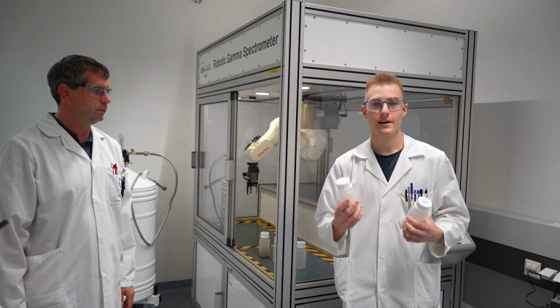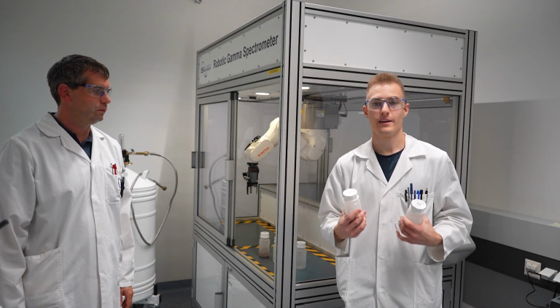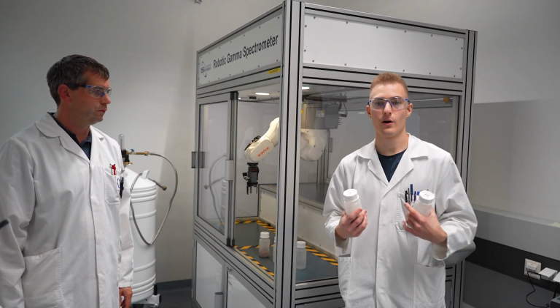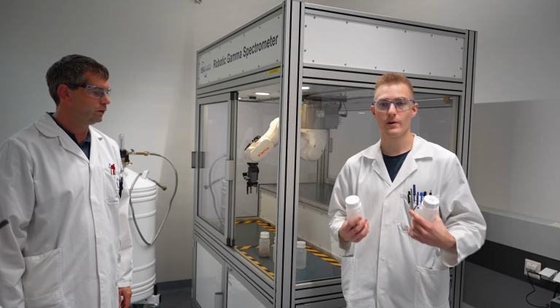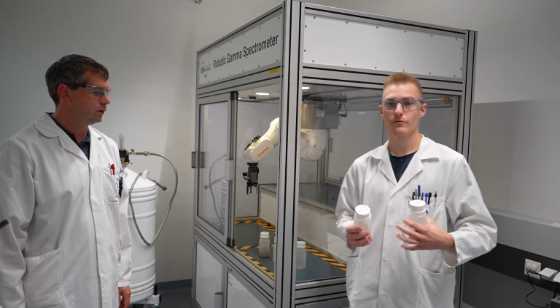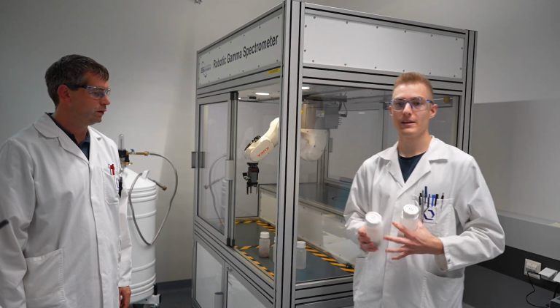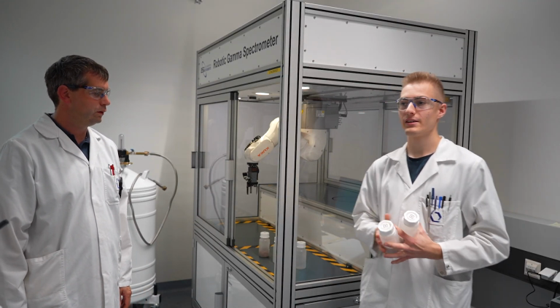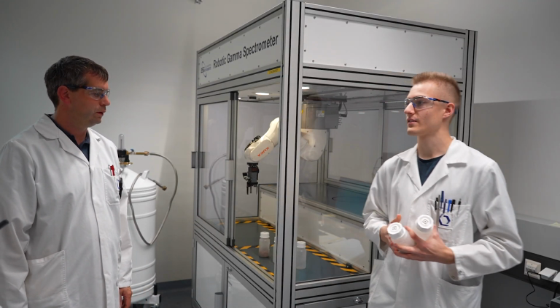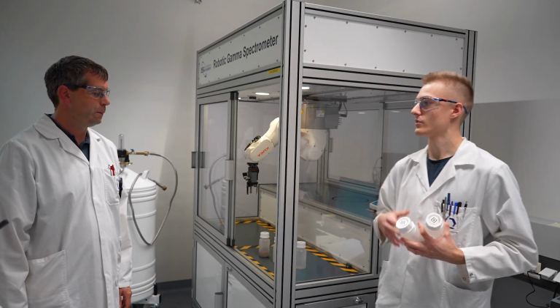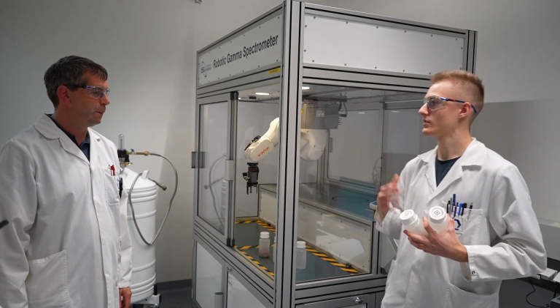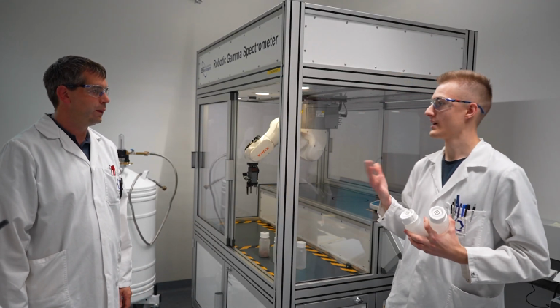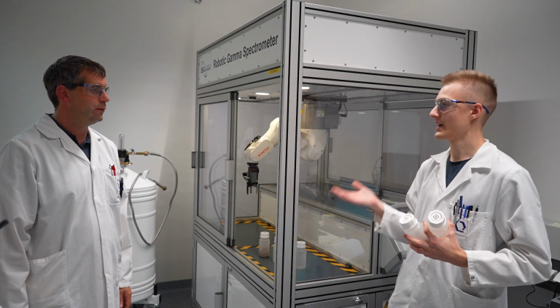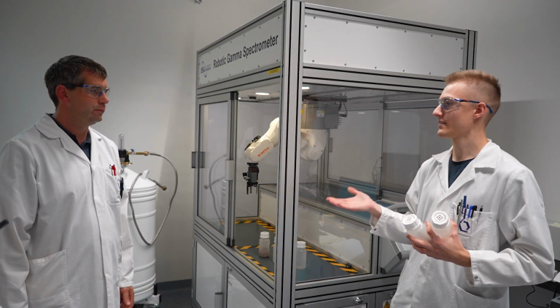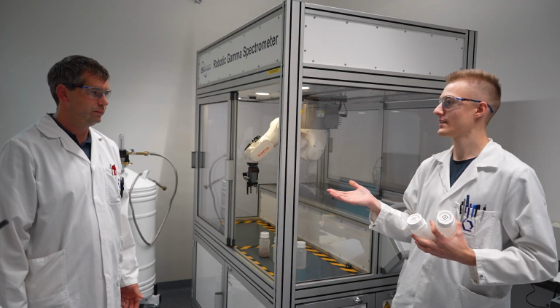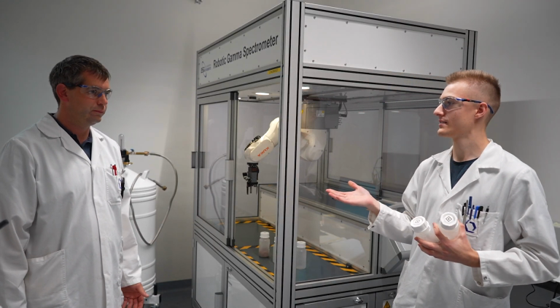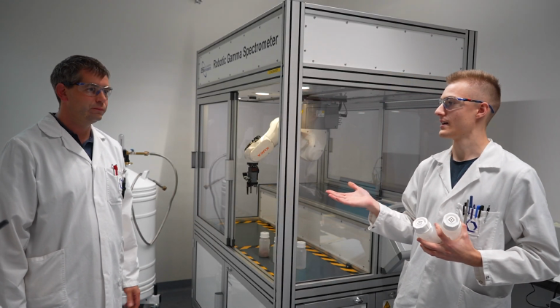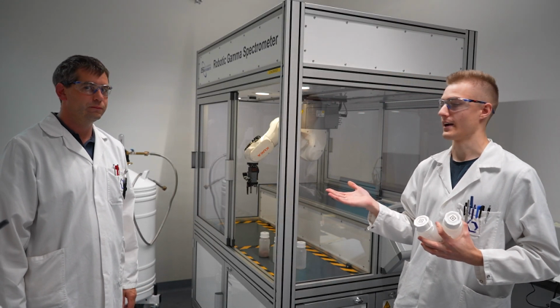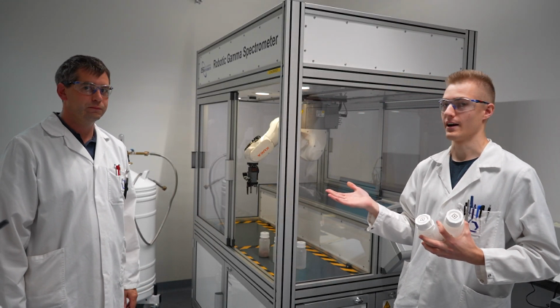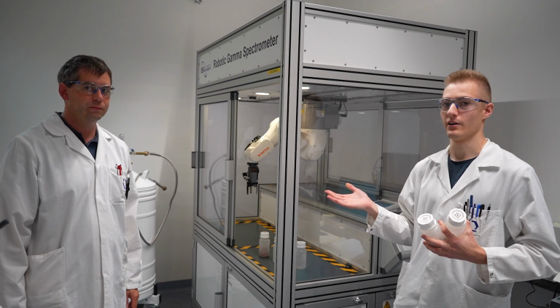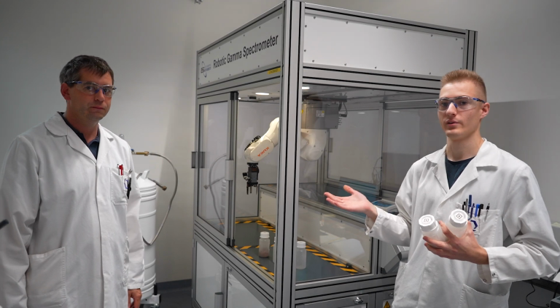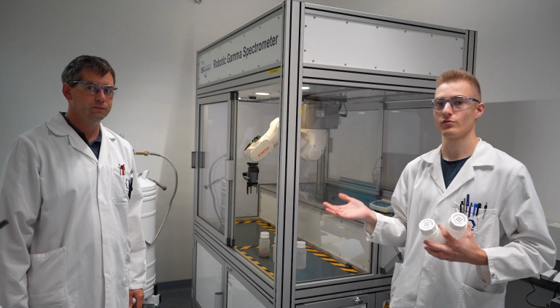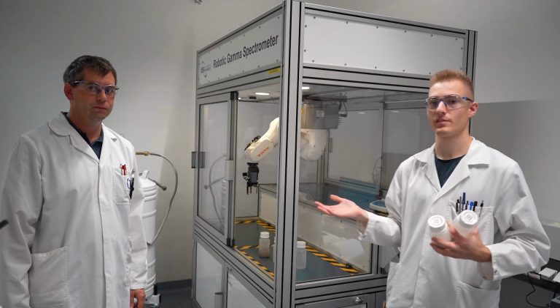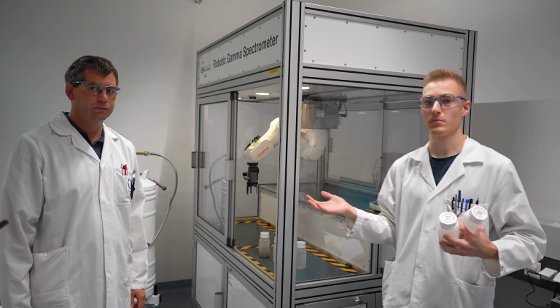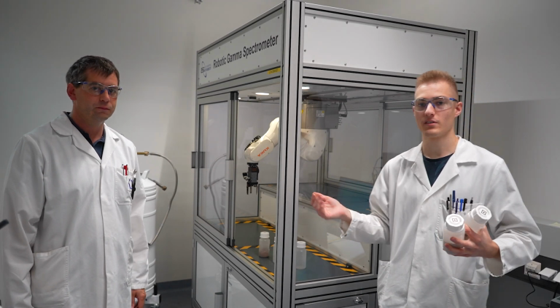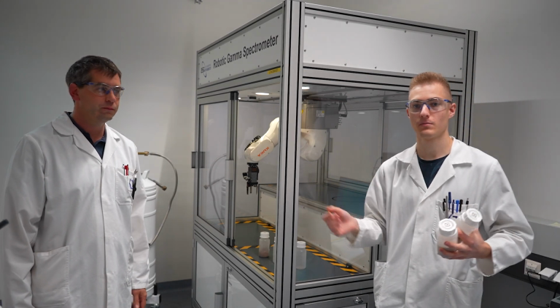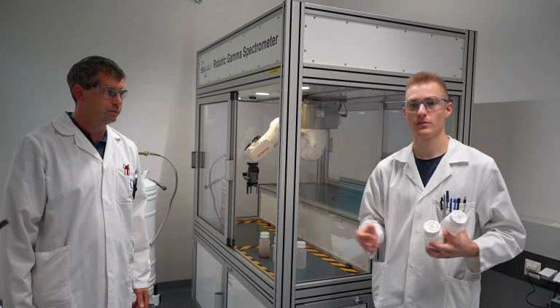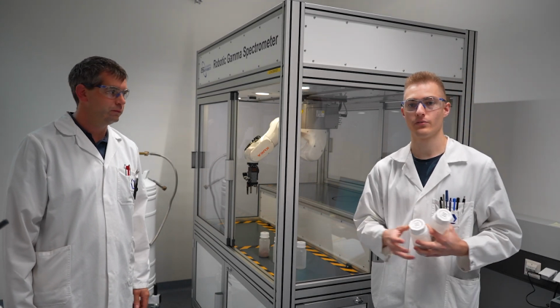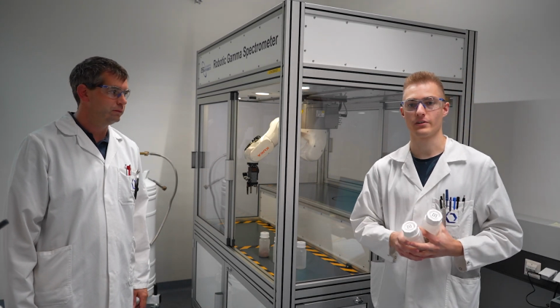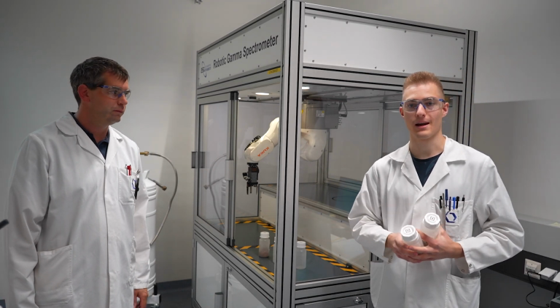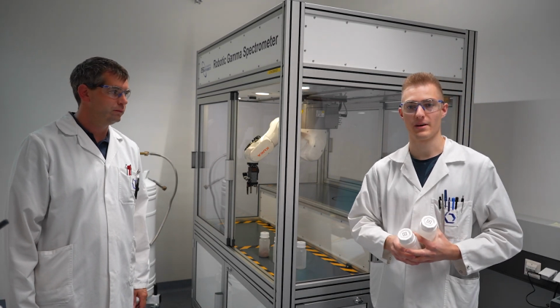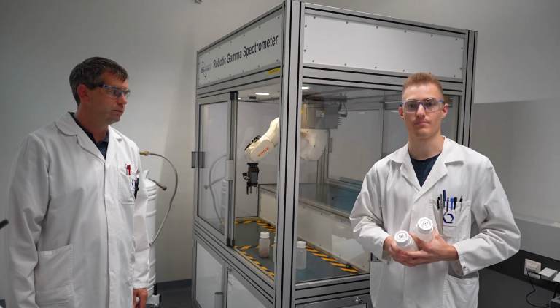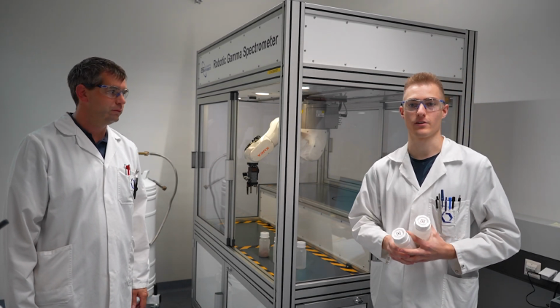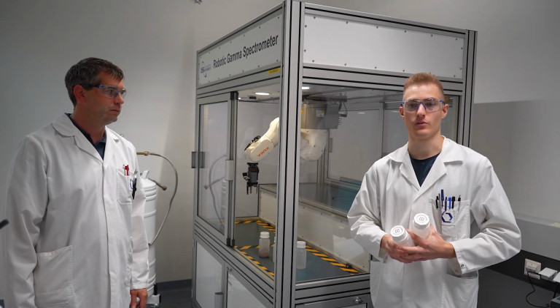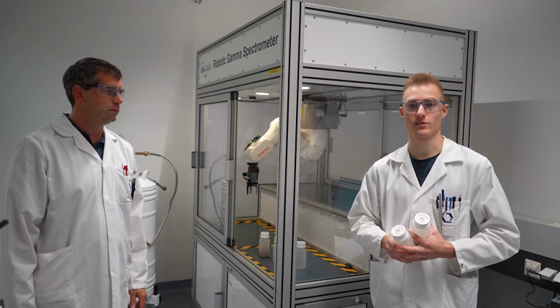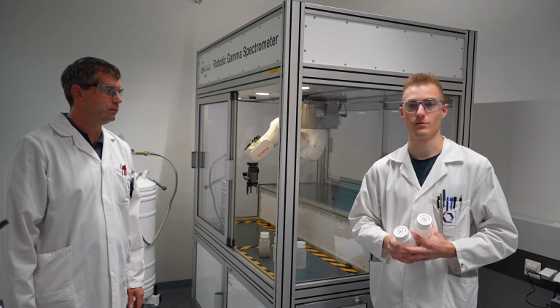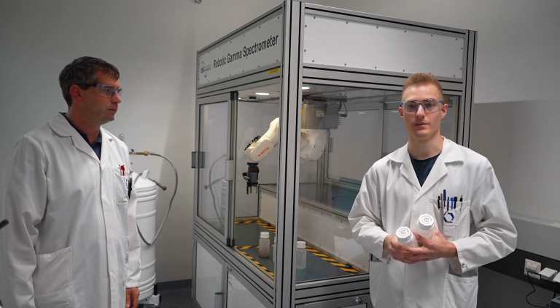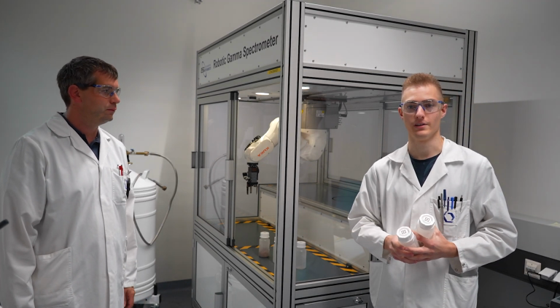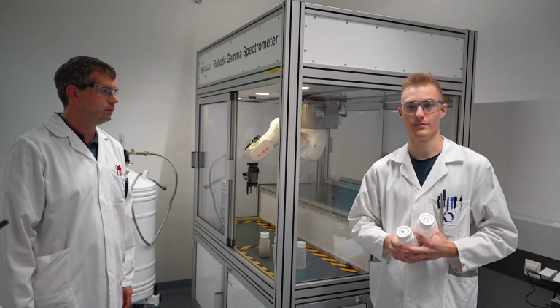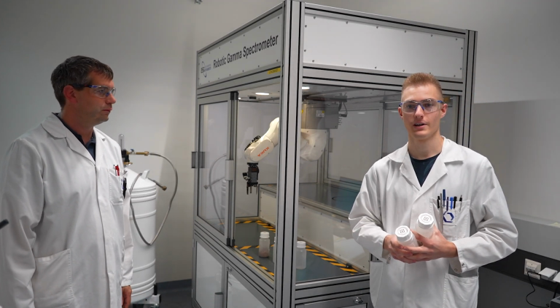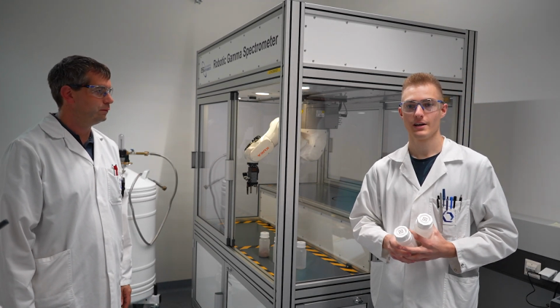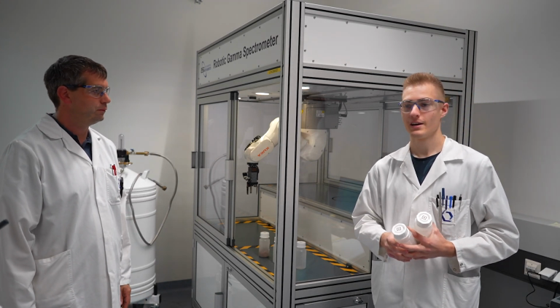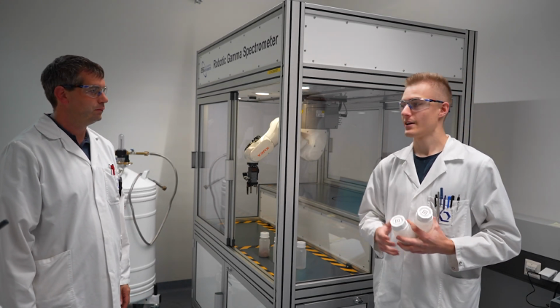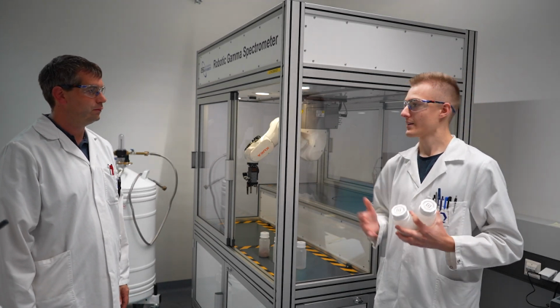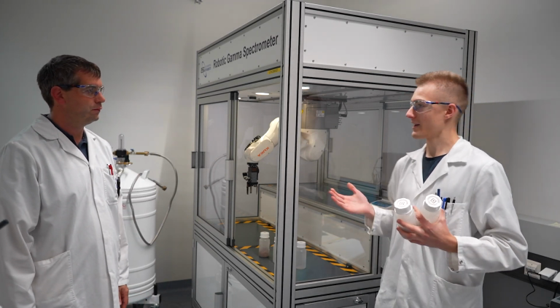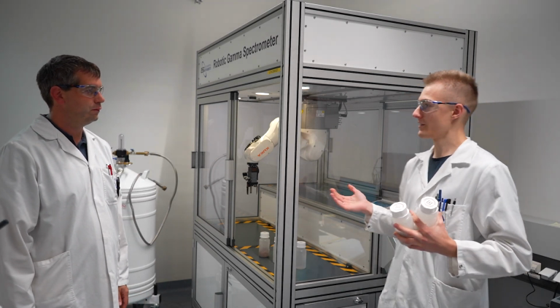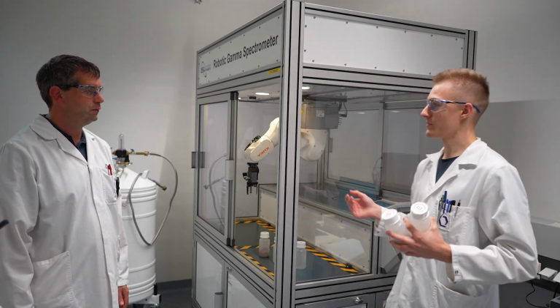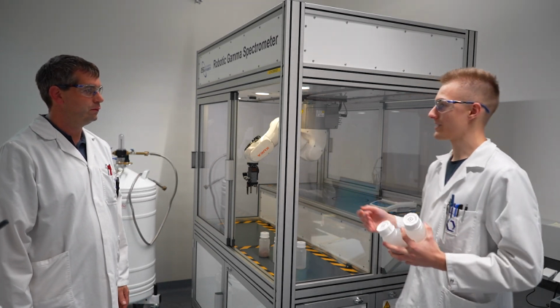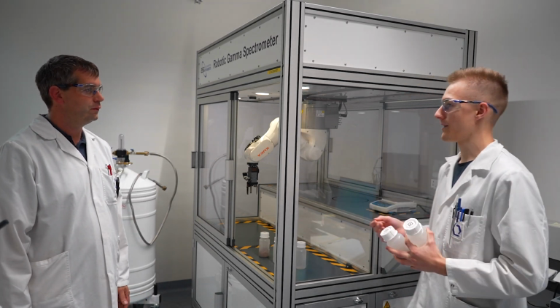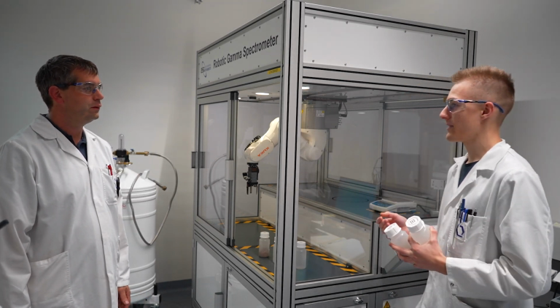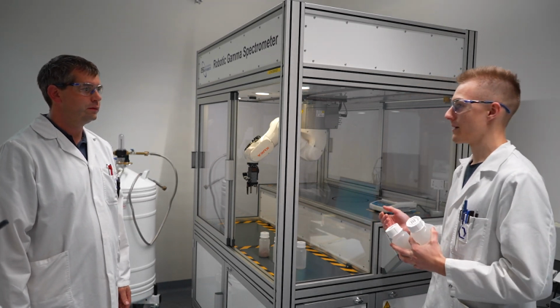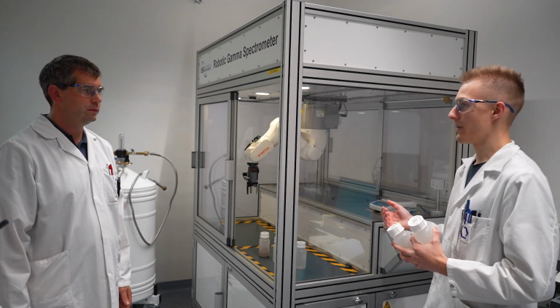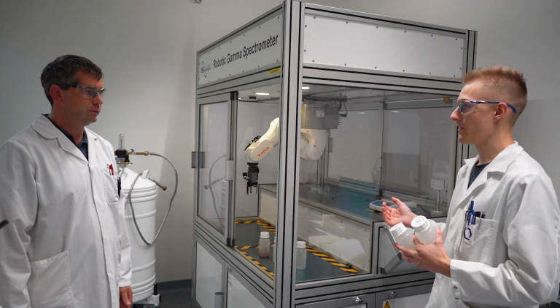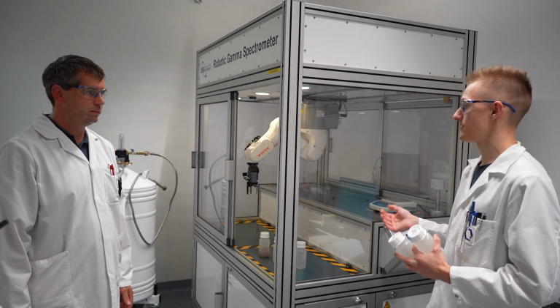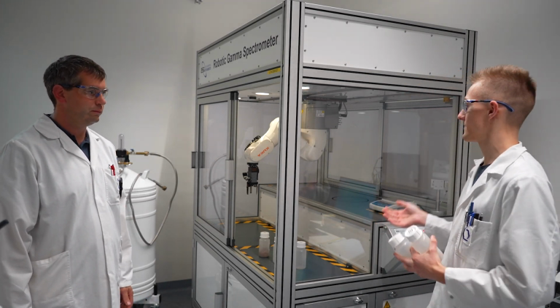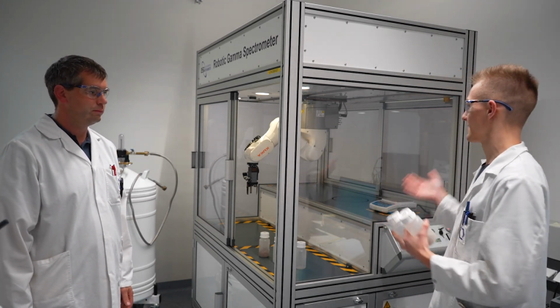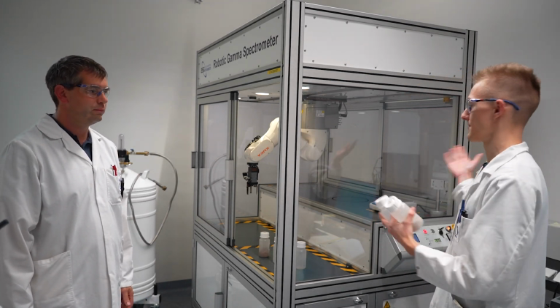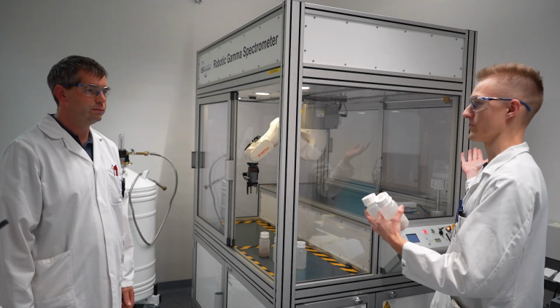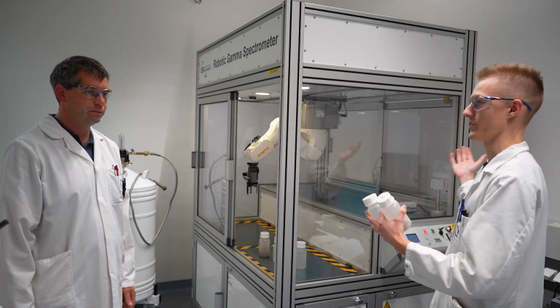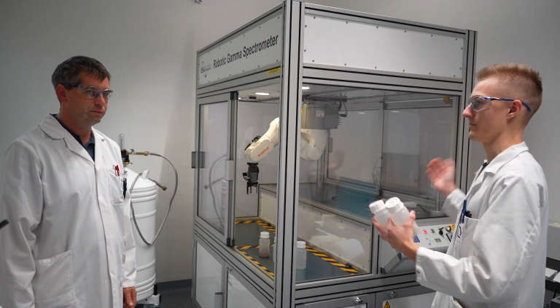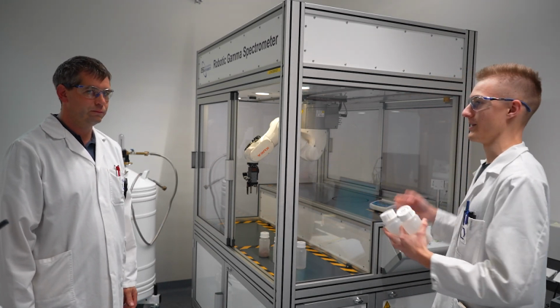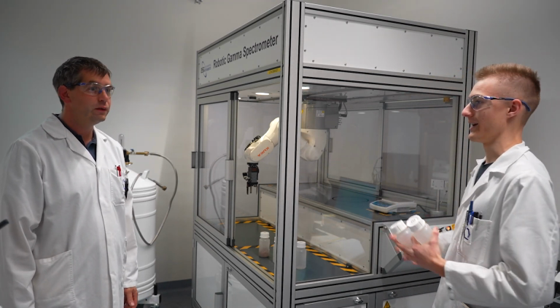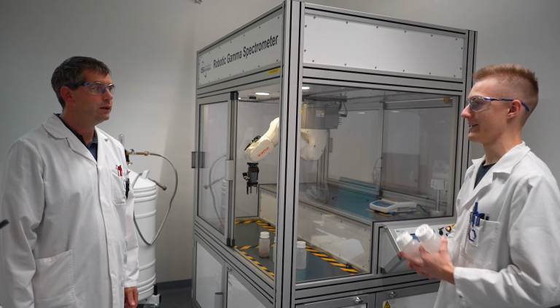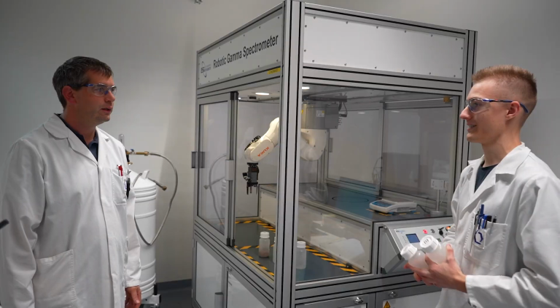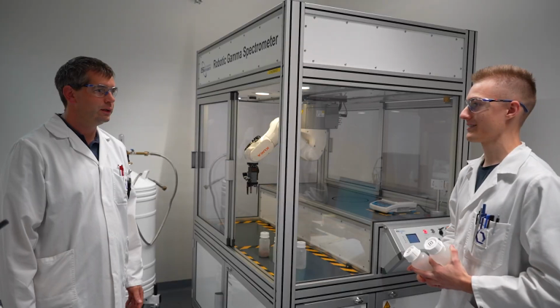Now with me is Dr. Ernst Hinteregger, who is responsible for gamma spectroscopy here. Can you tell me about this machine behind us?